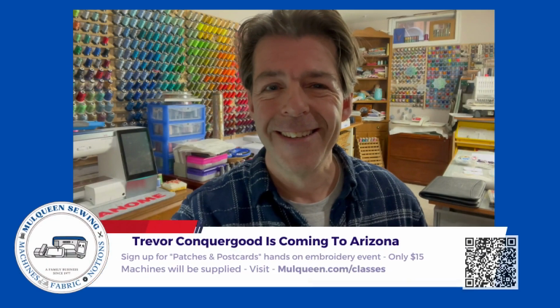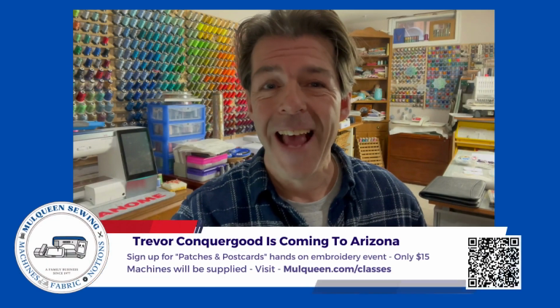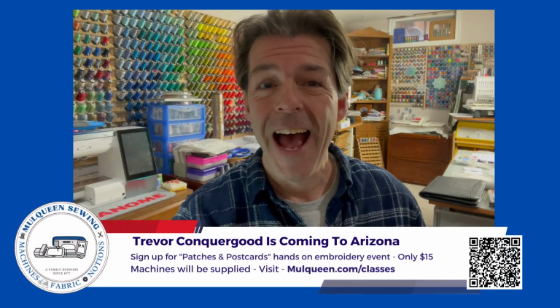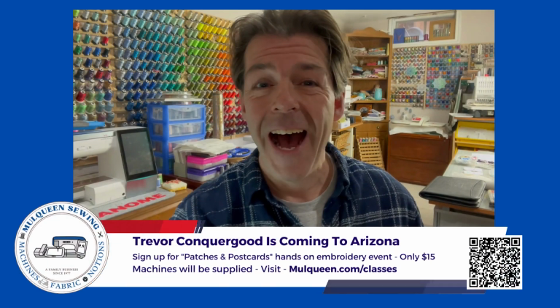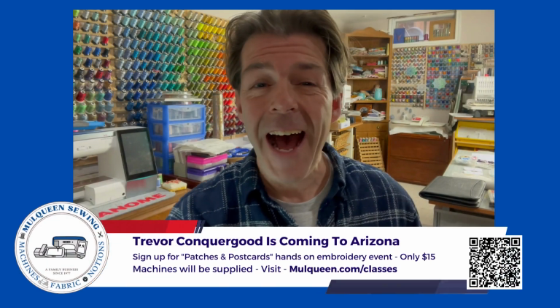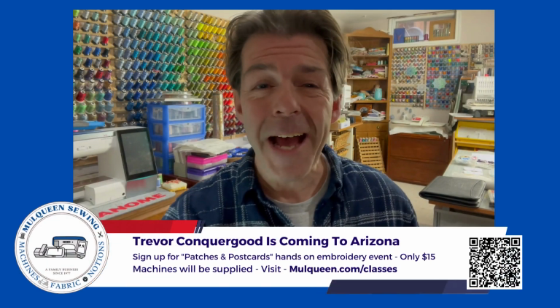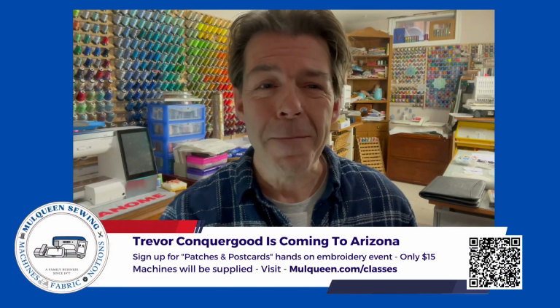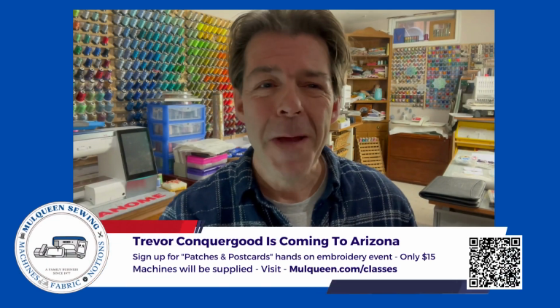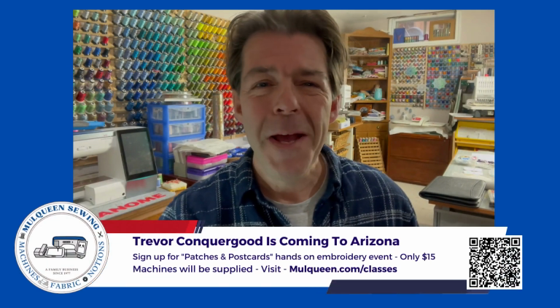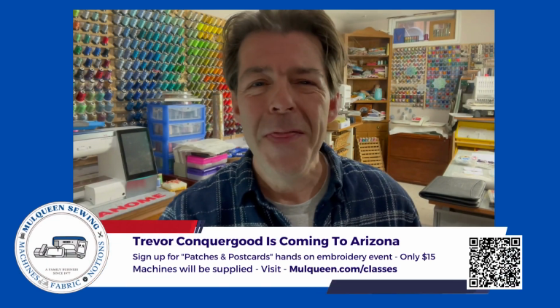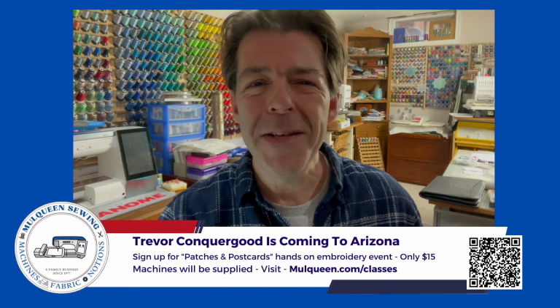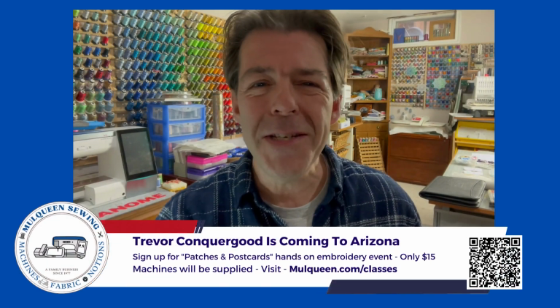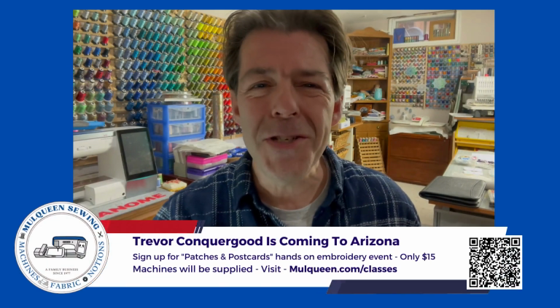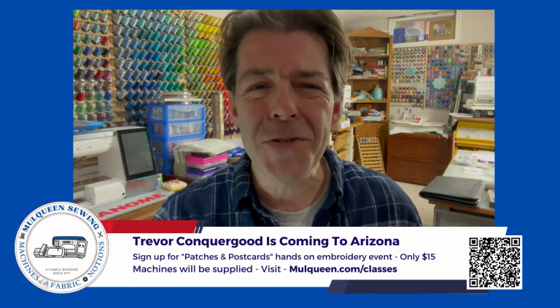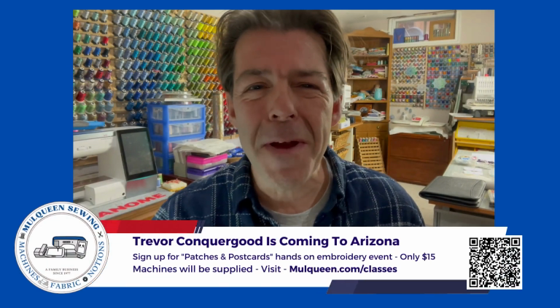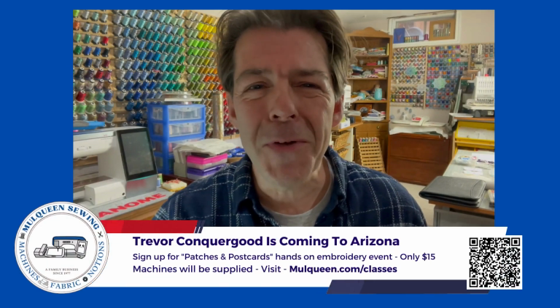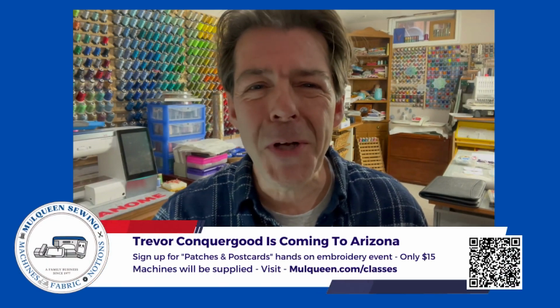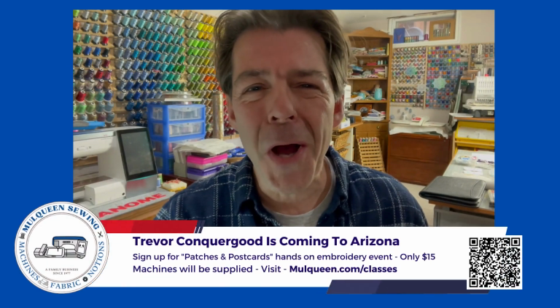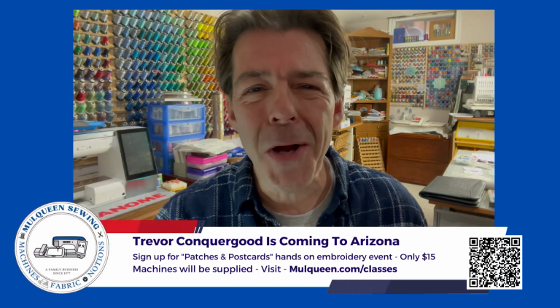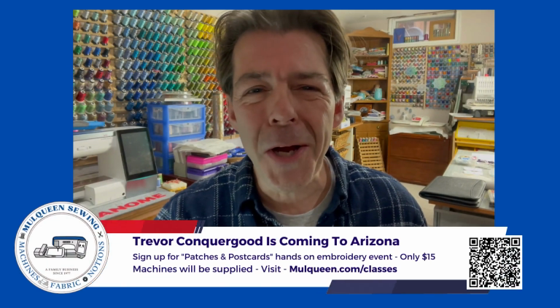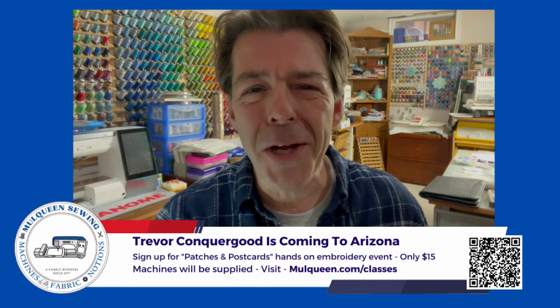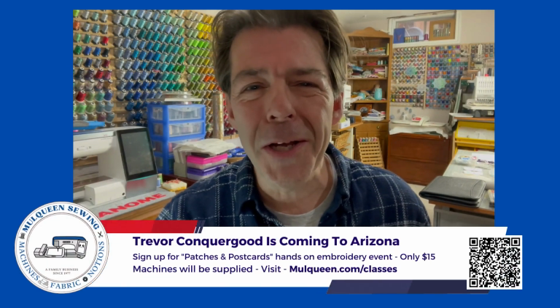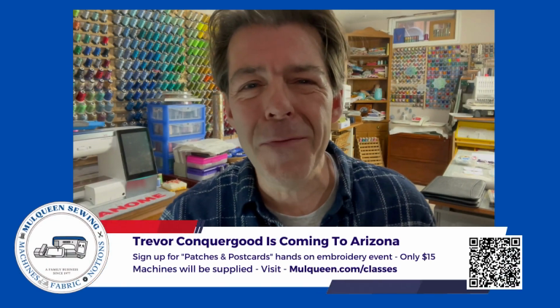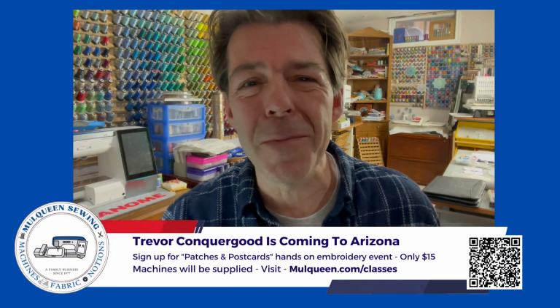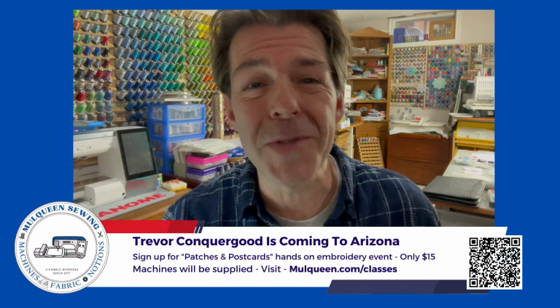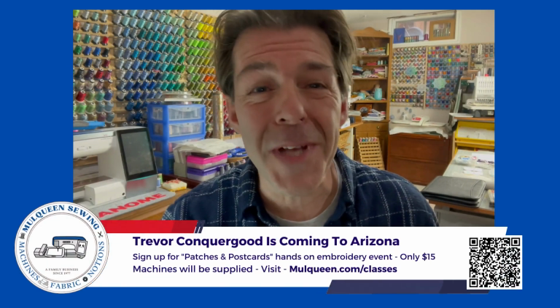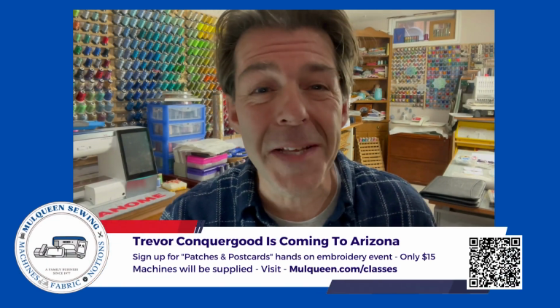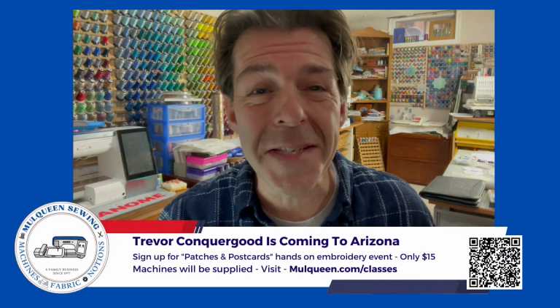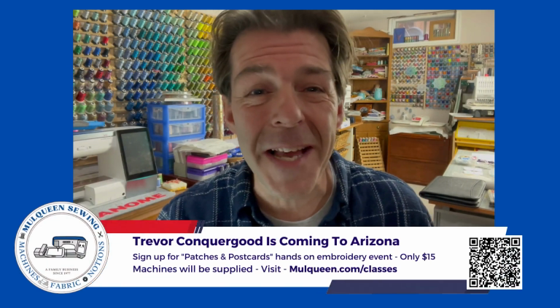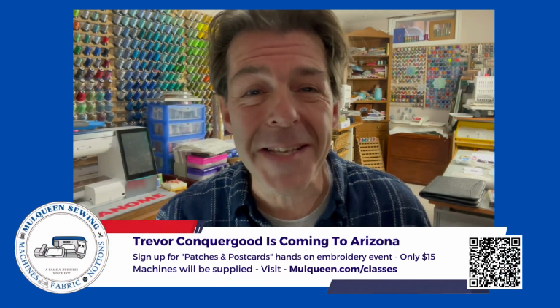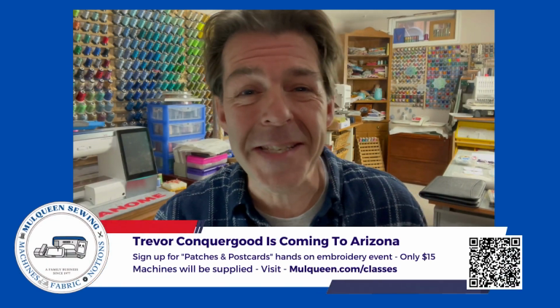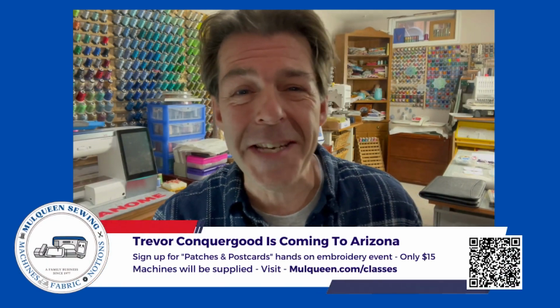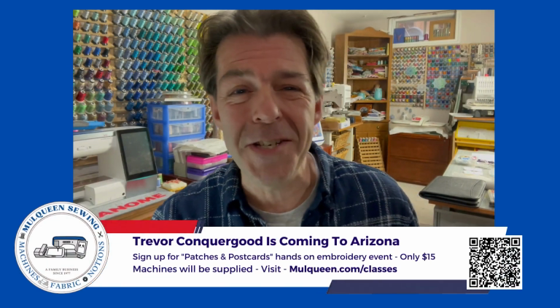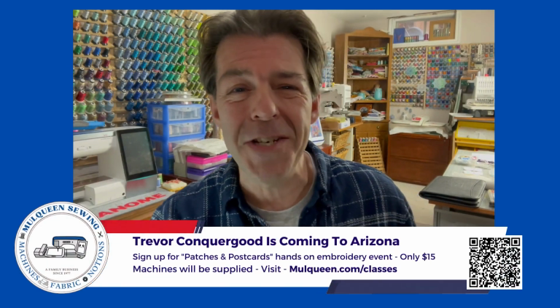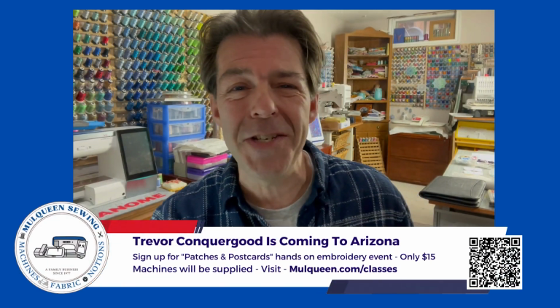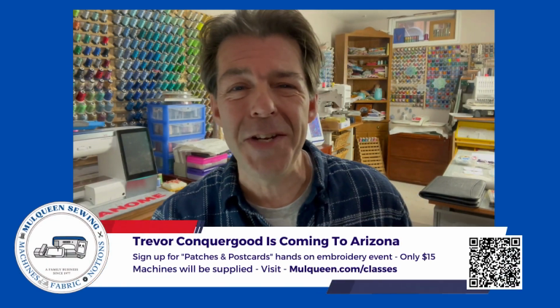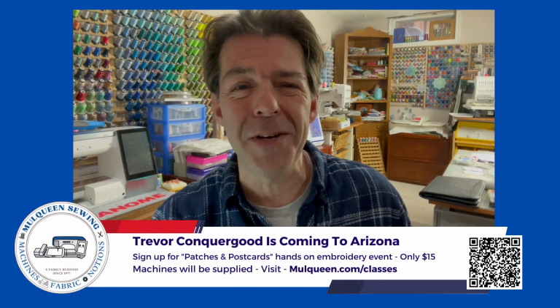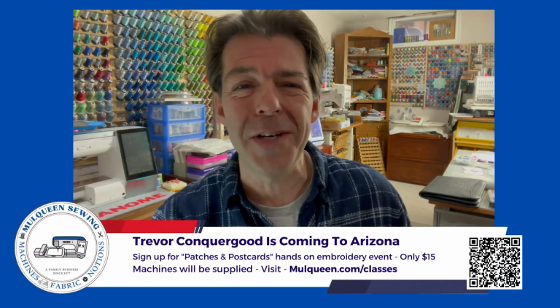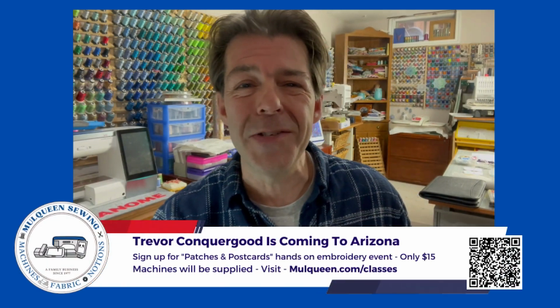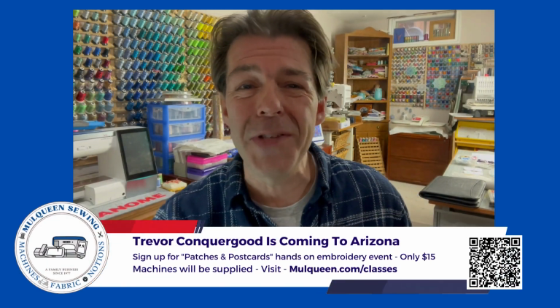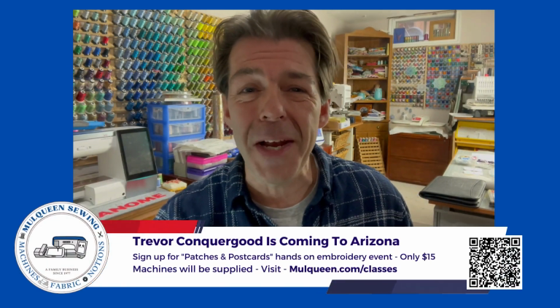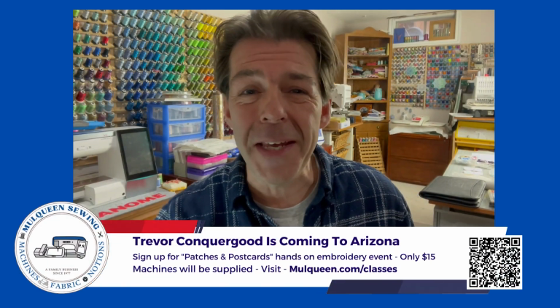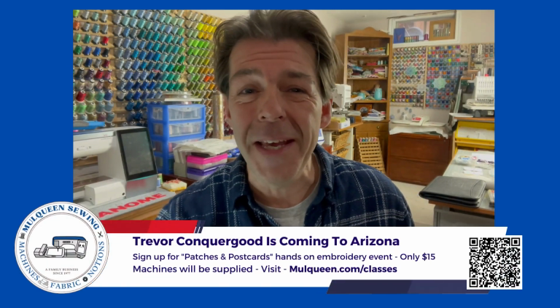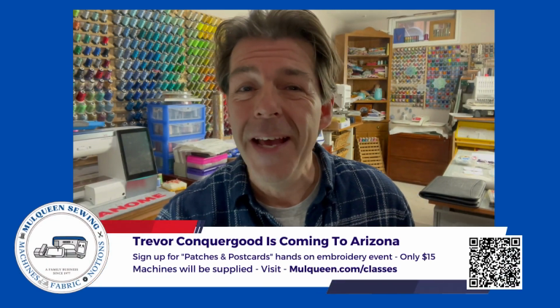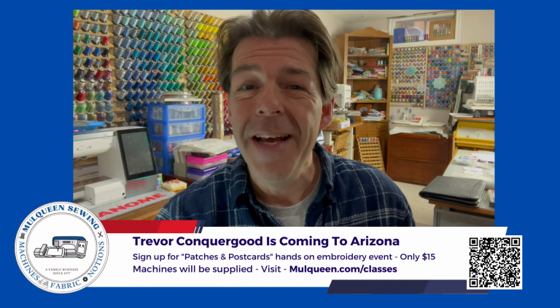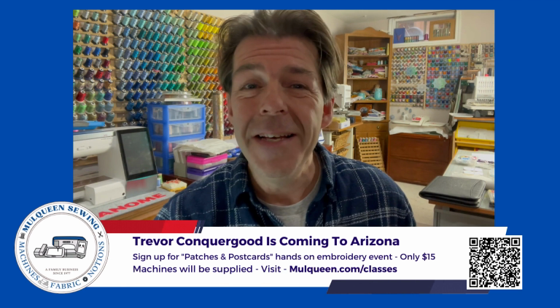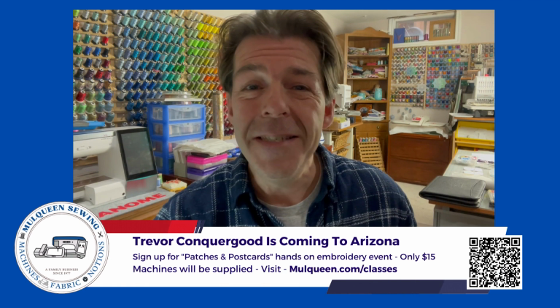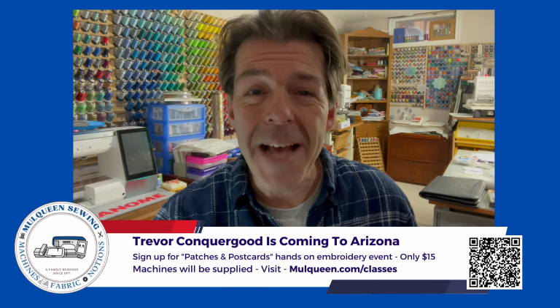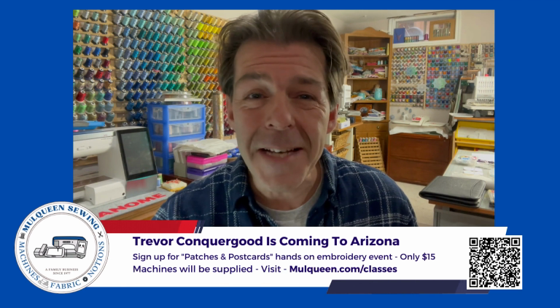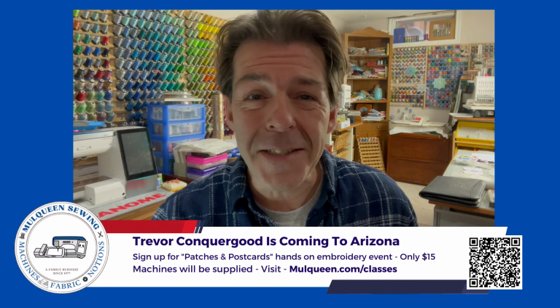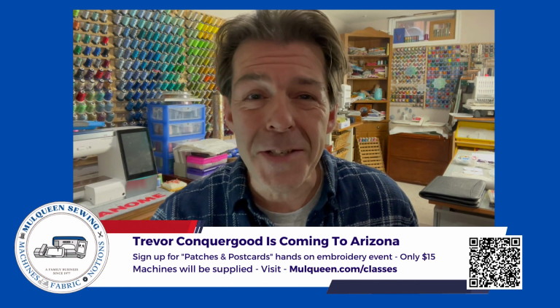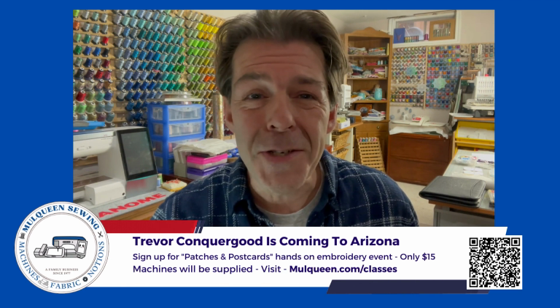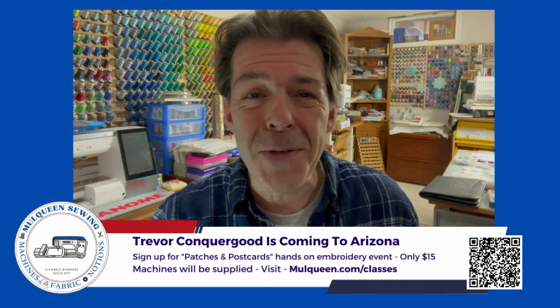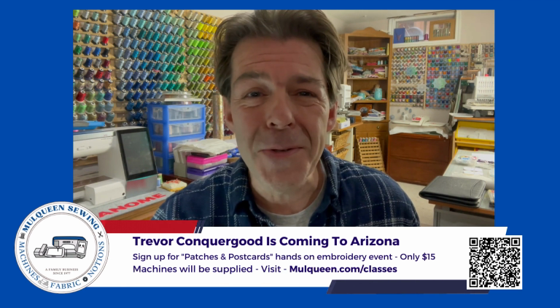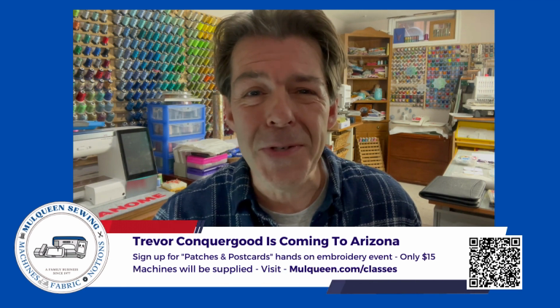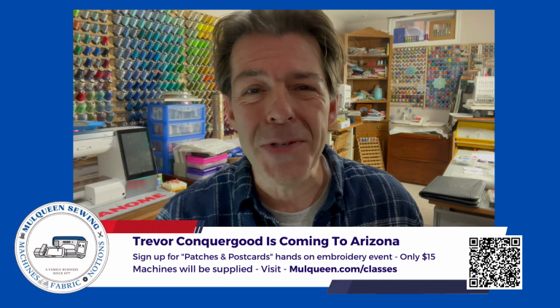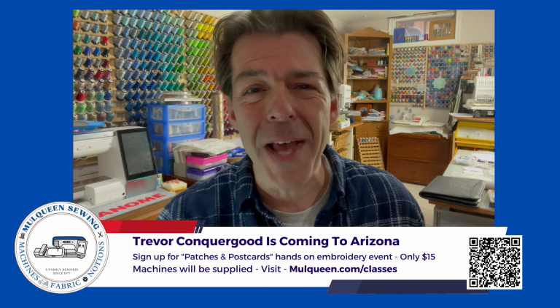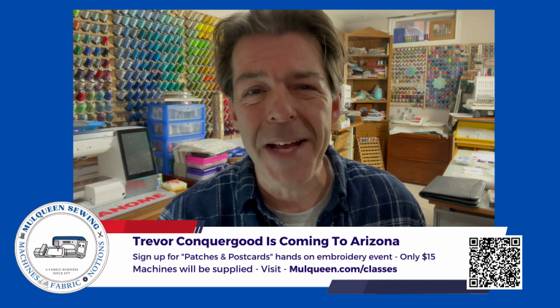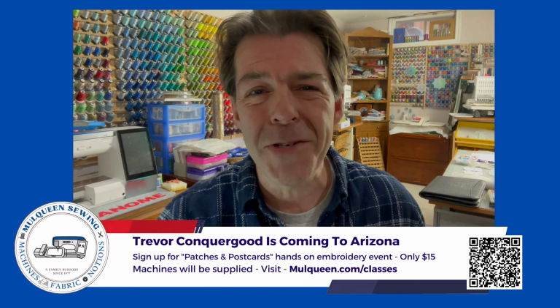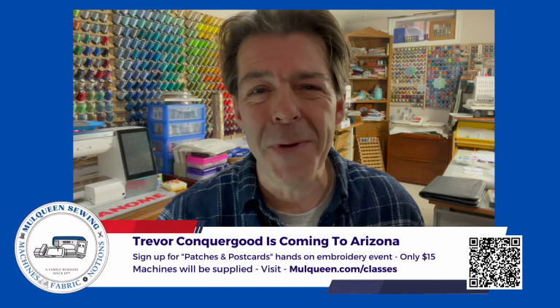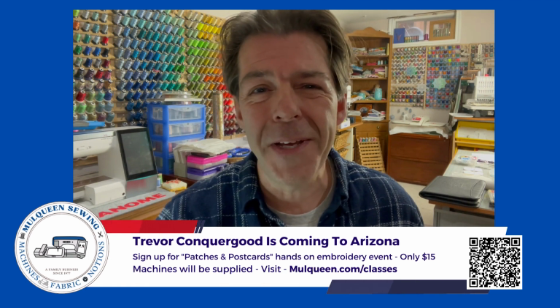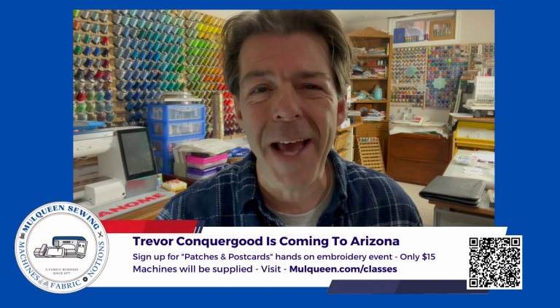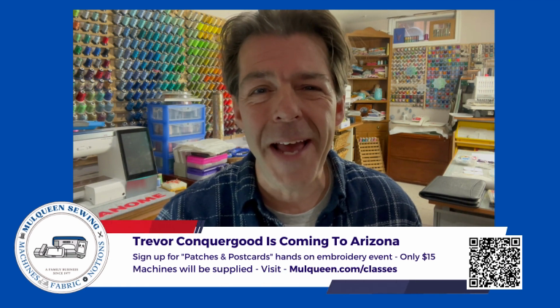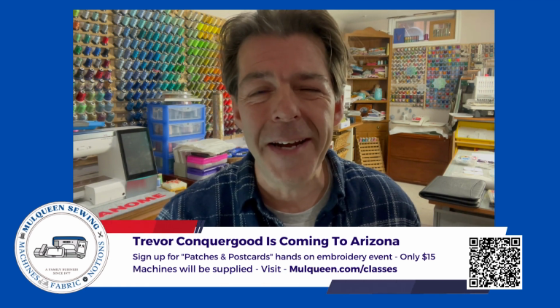Hi, this is Trevor Conkergood from Sunset Stitches here in sunny Saskatoon, Saskatchewan, Canada.